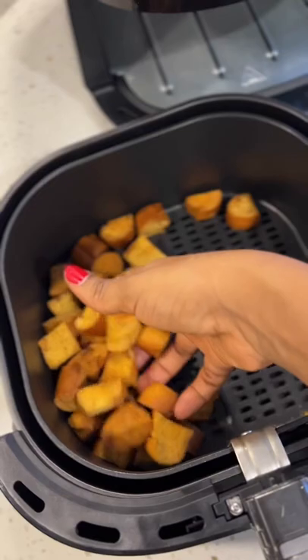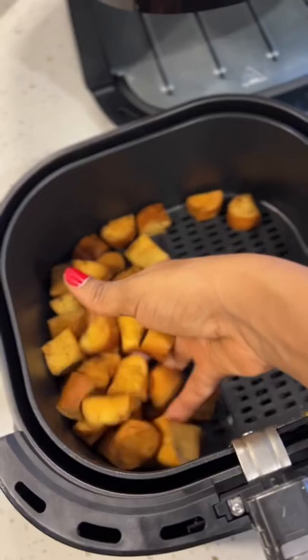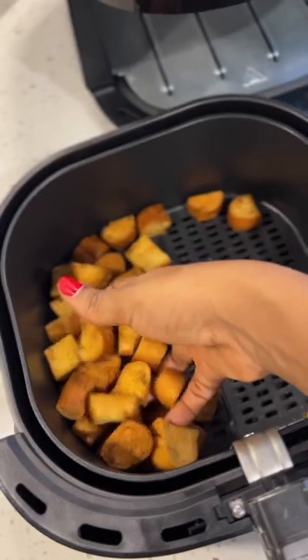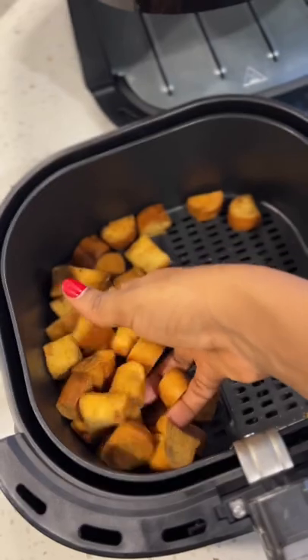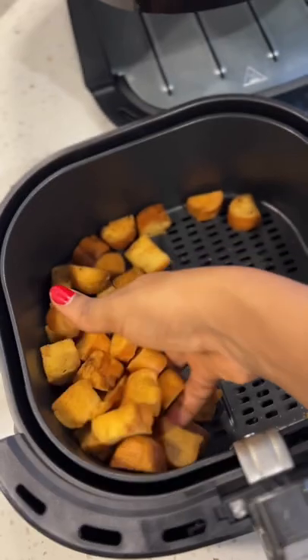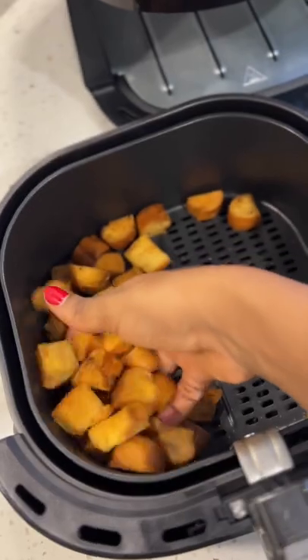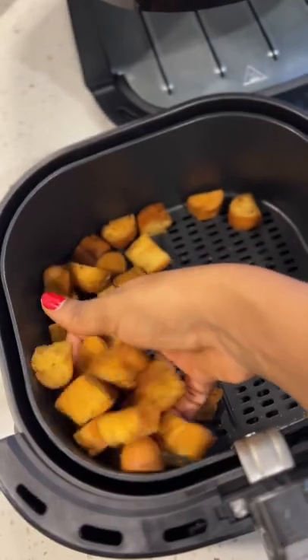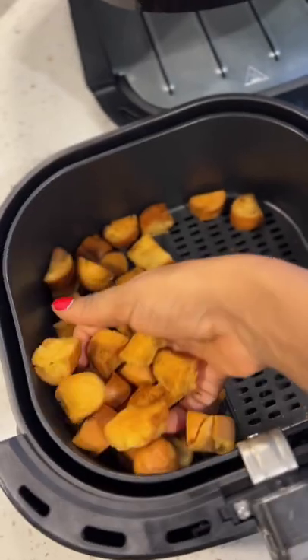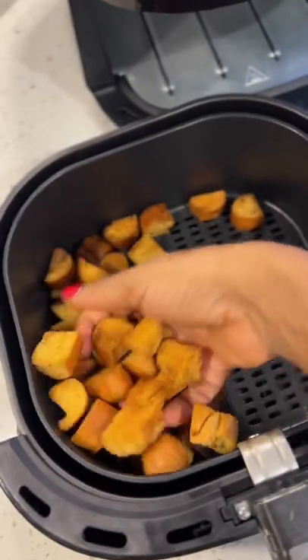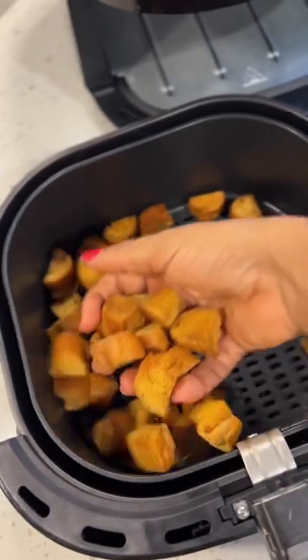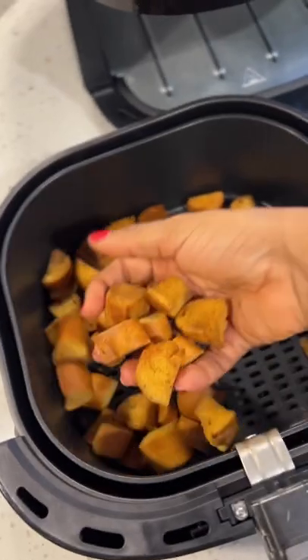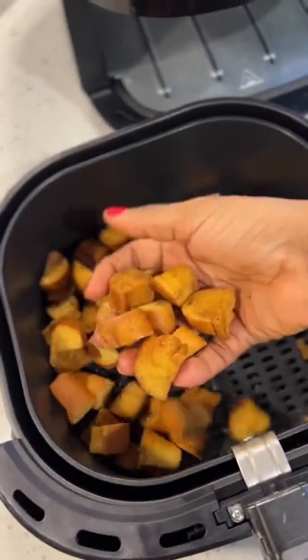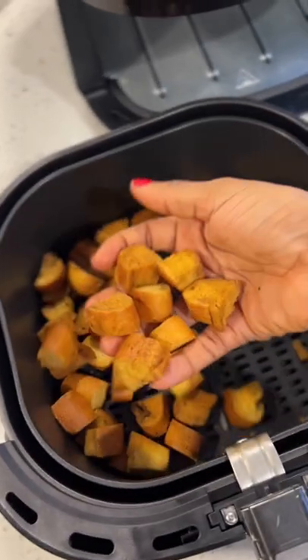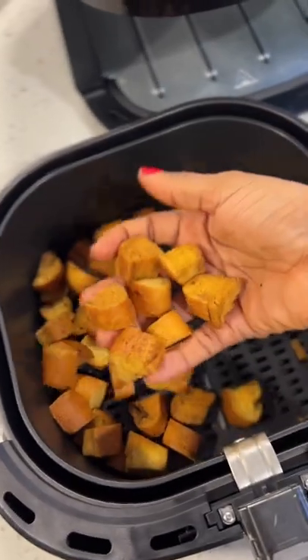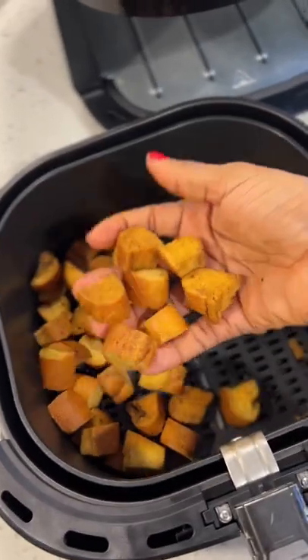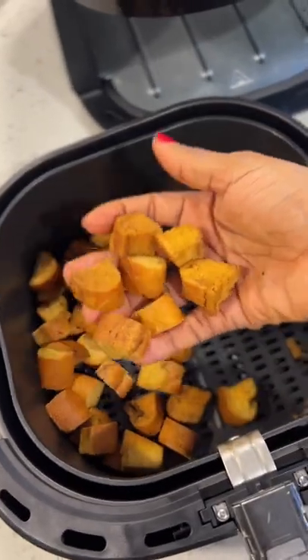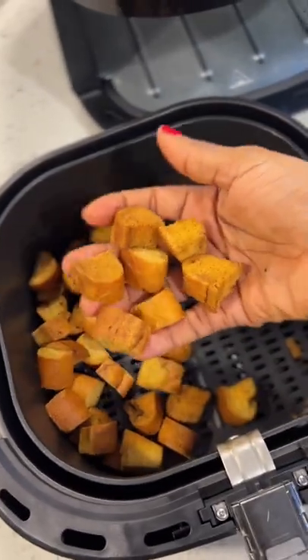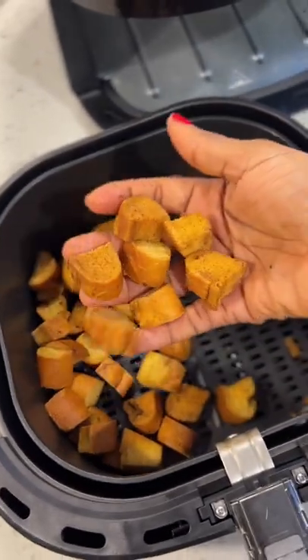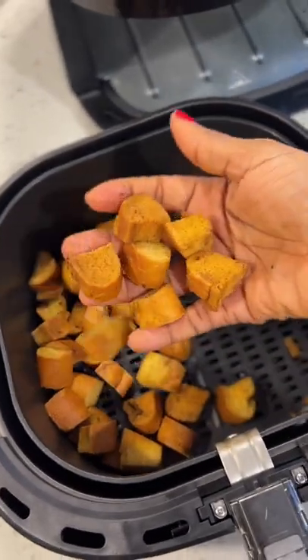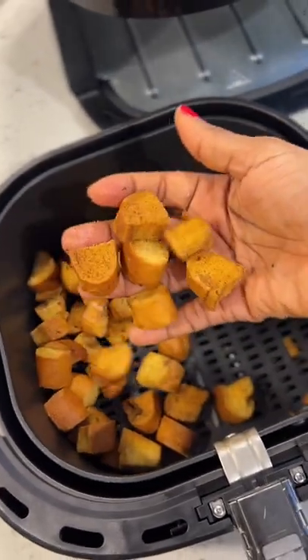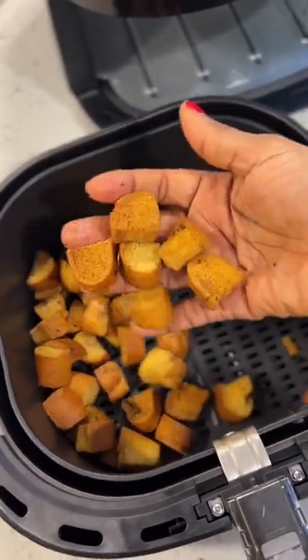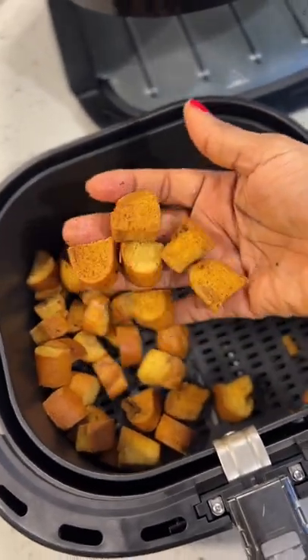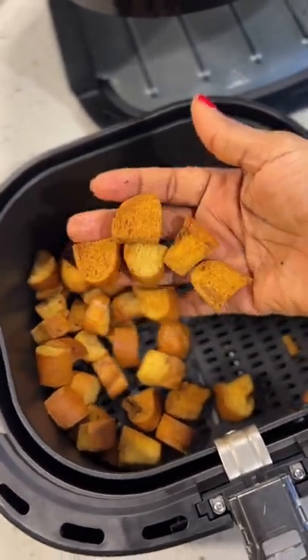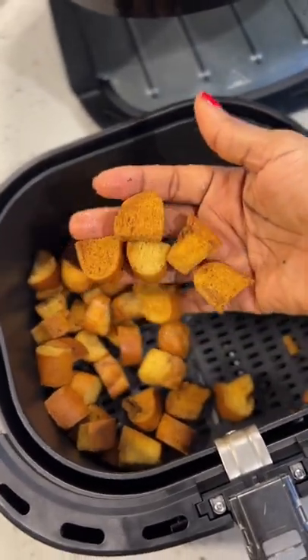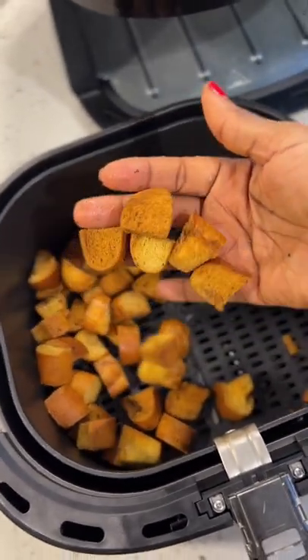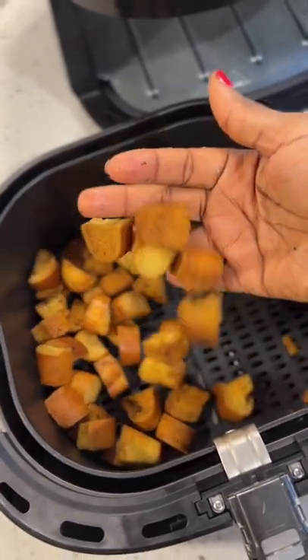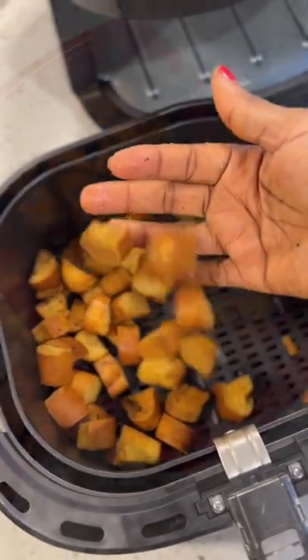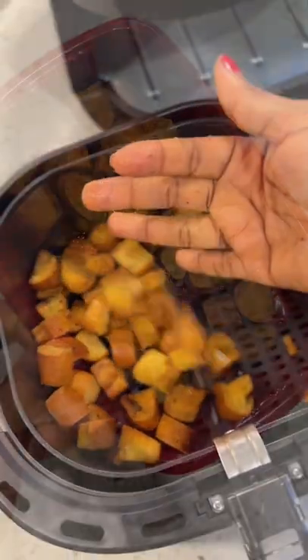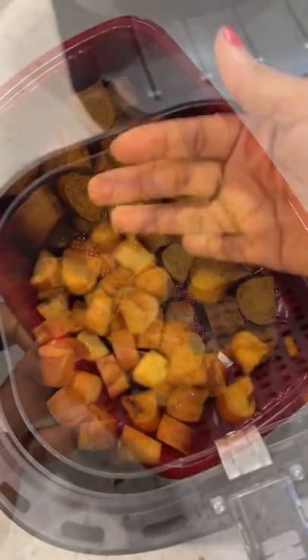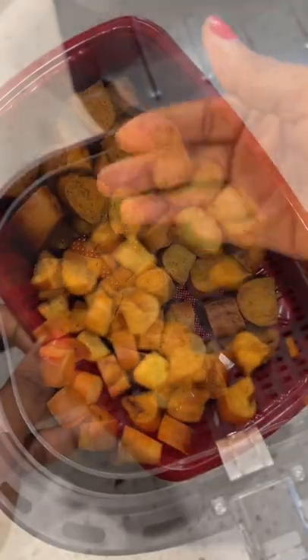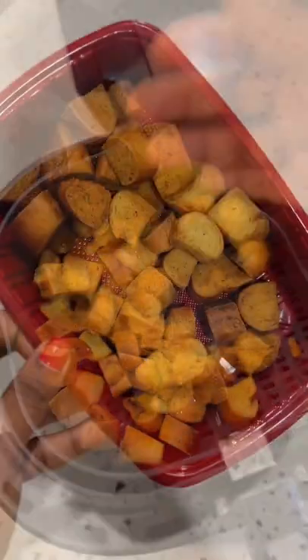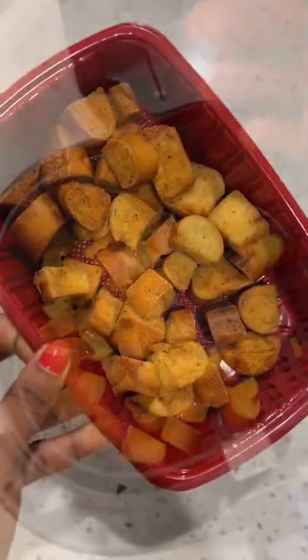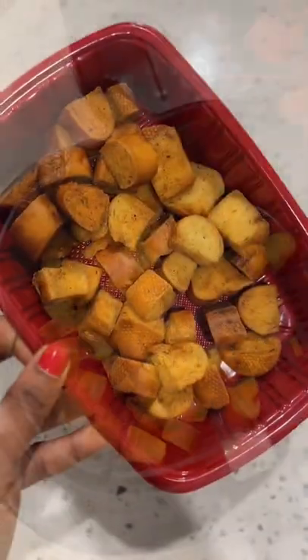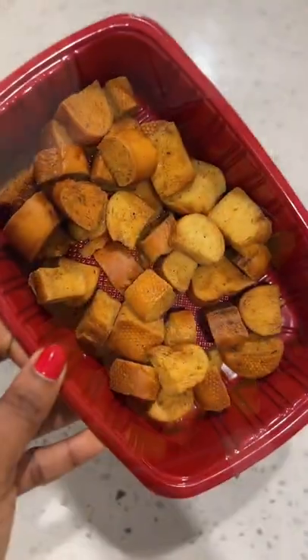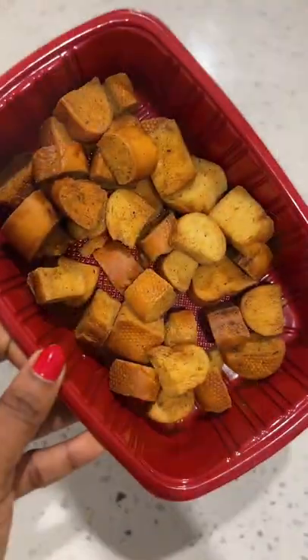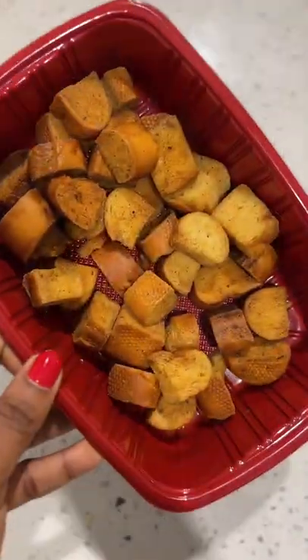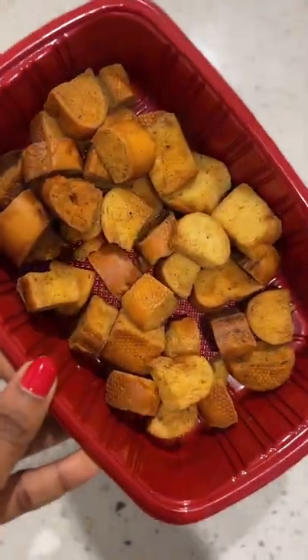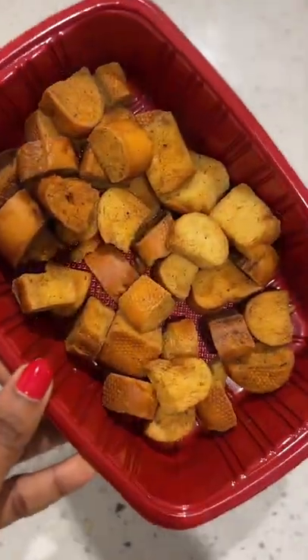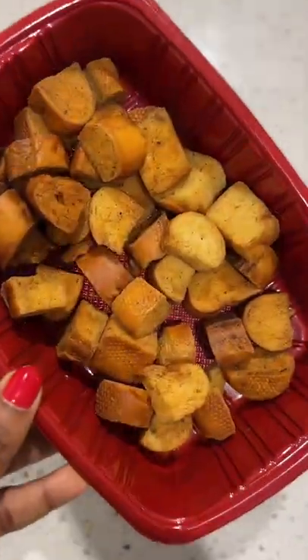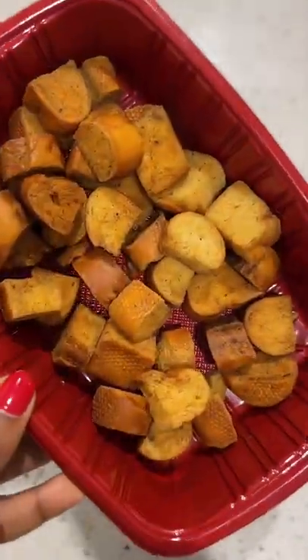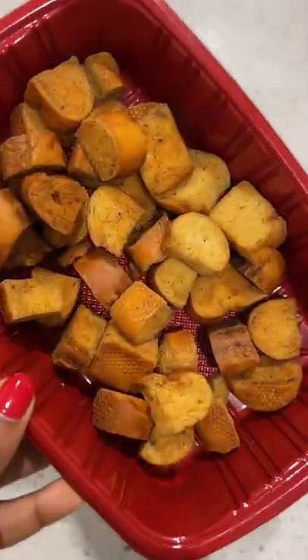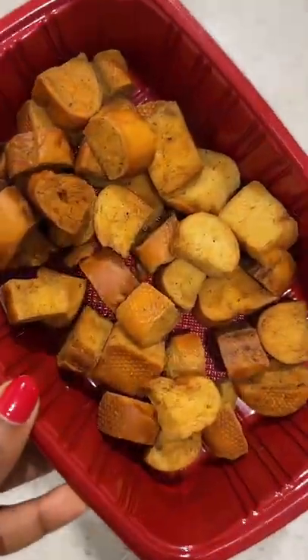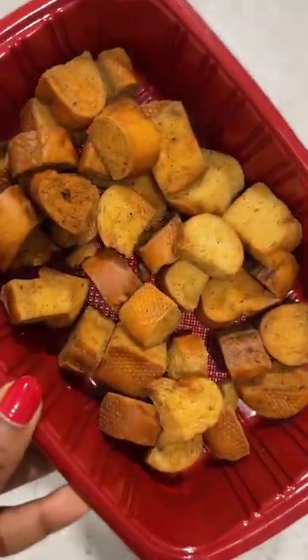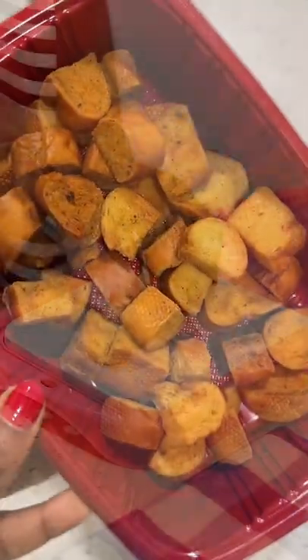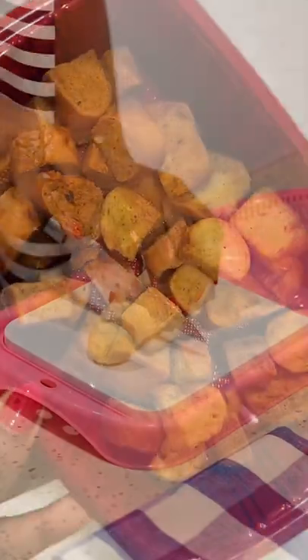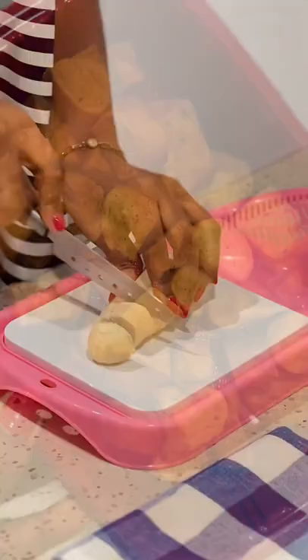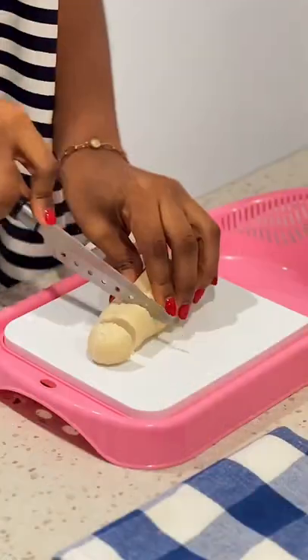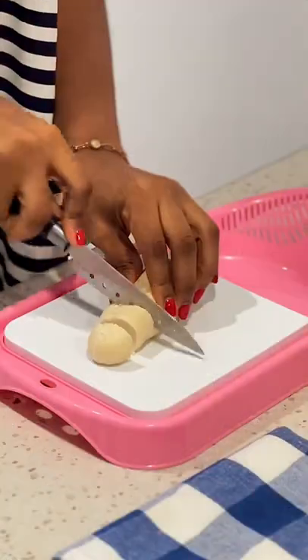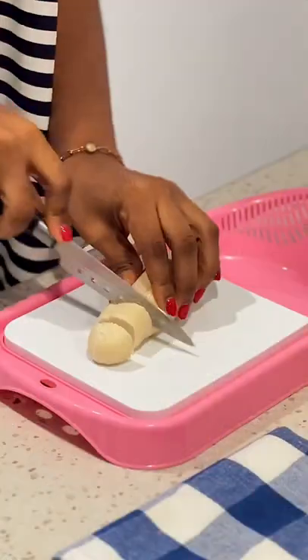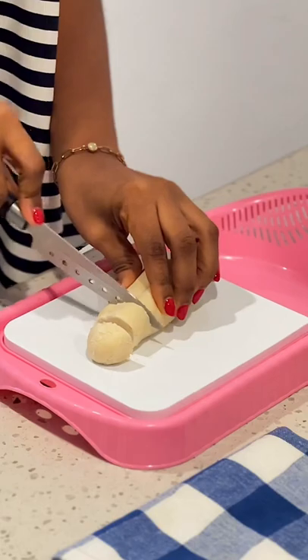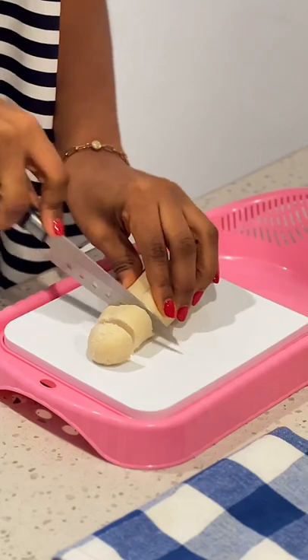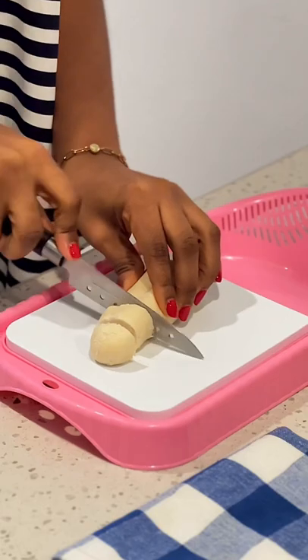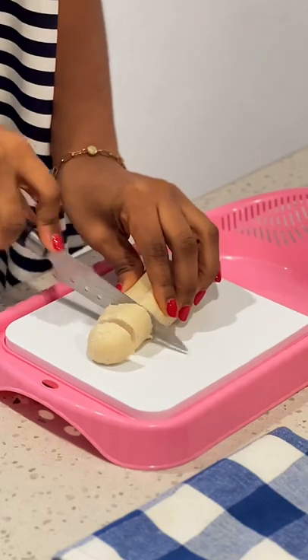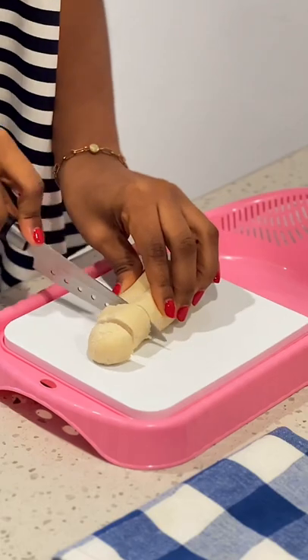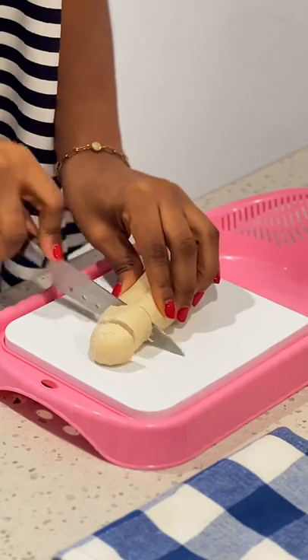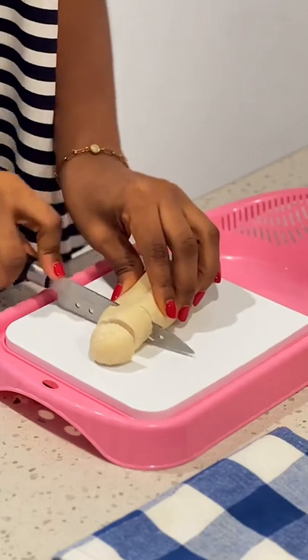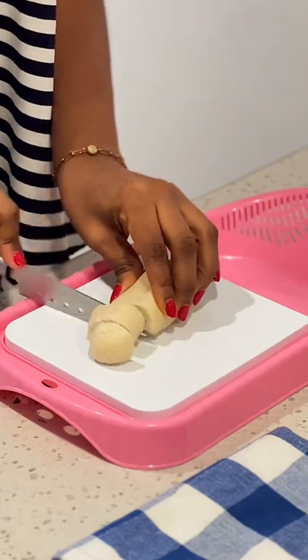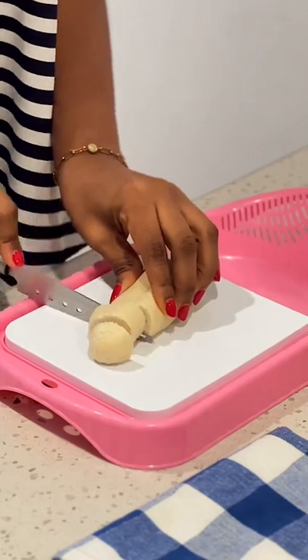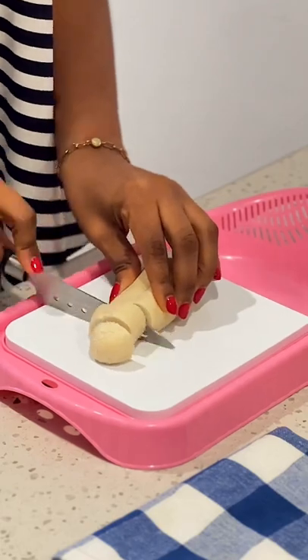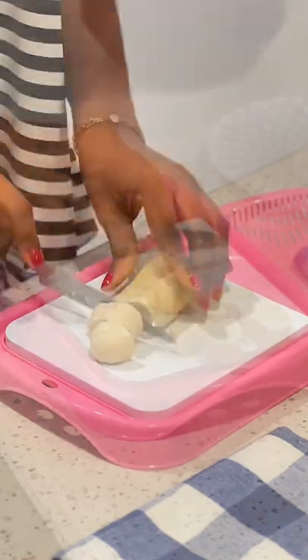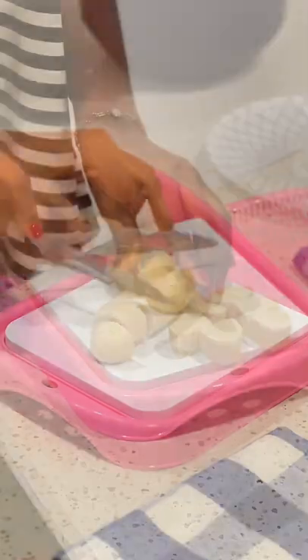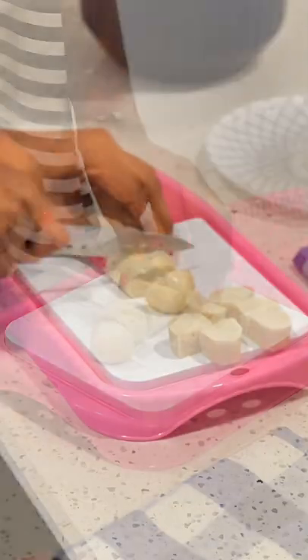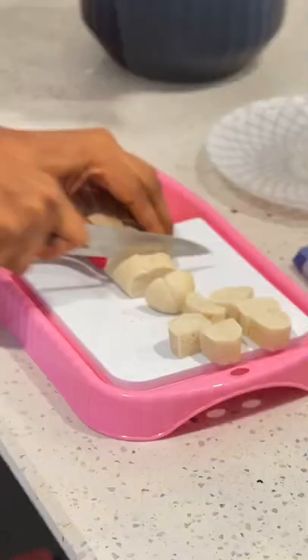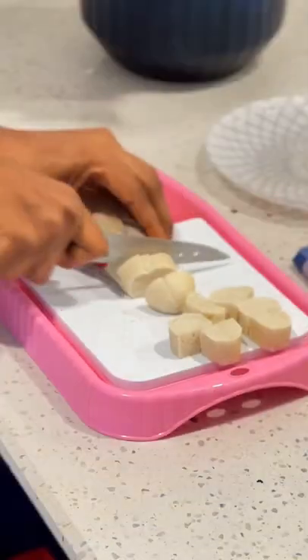Hey fam, don't throw your stale bread out — make some flavorful croutons that can be used to enjoy a number of dishes.